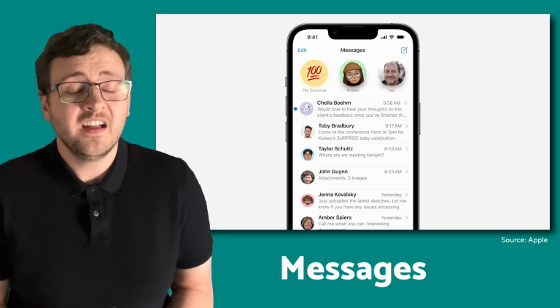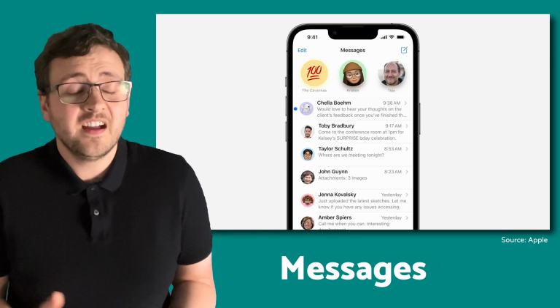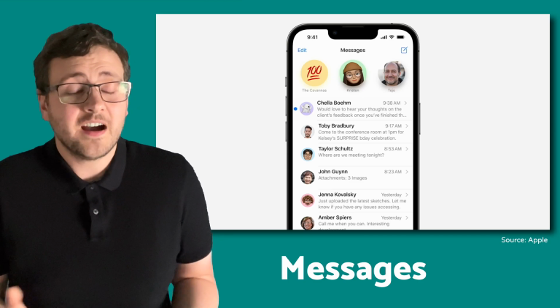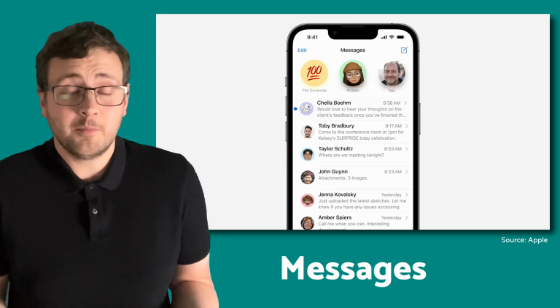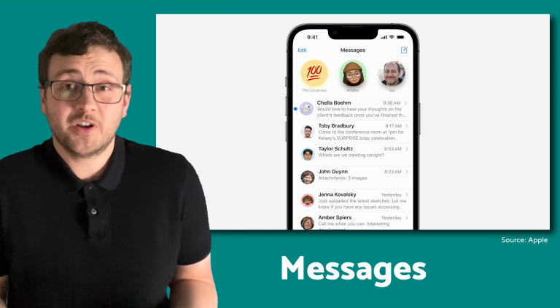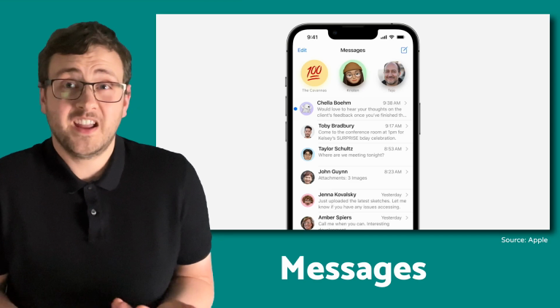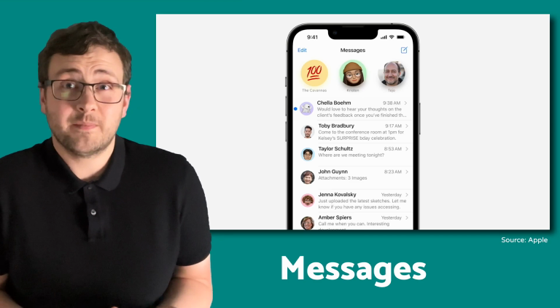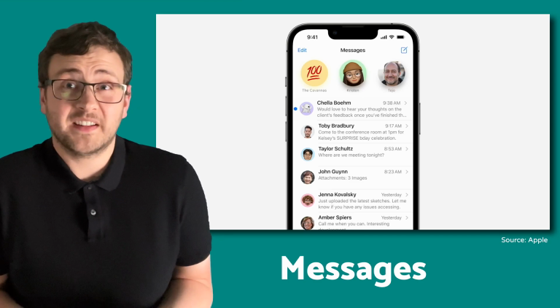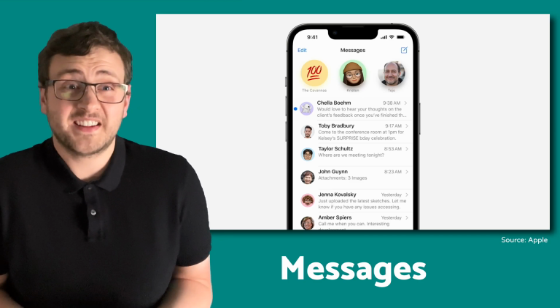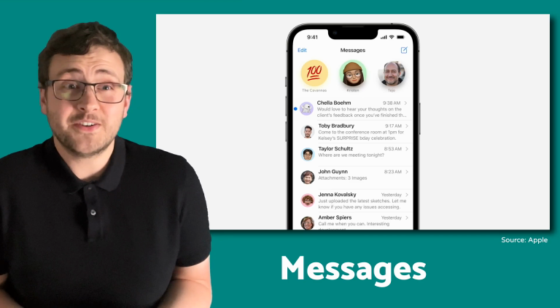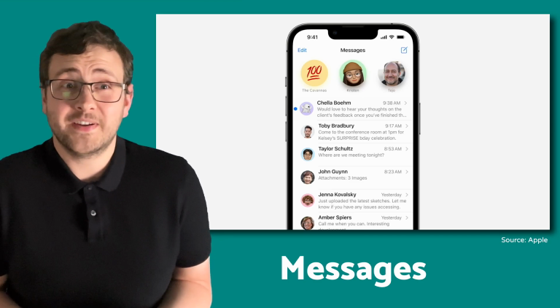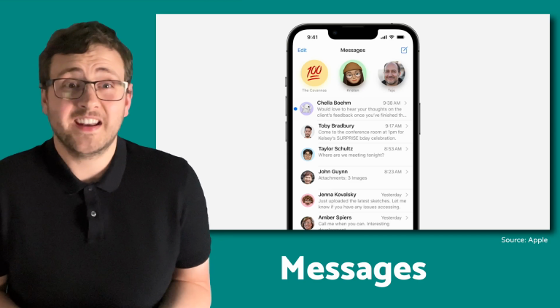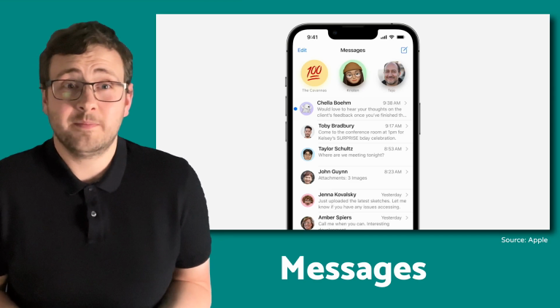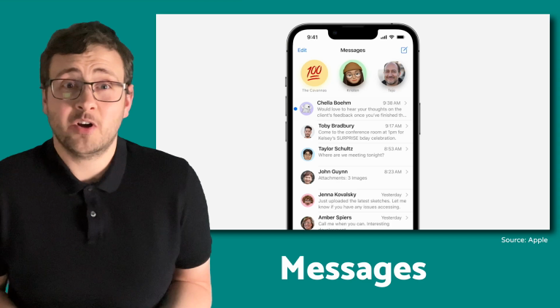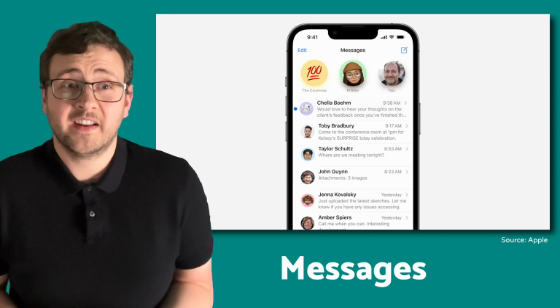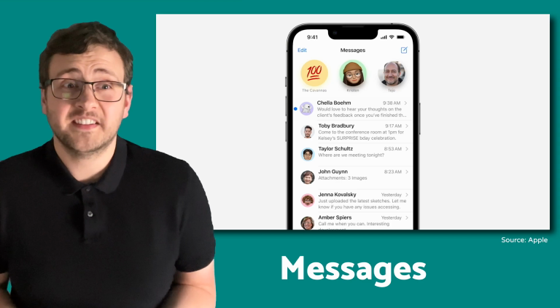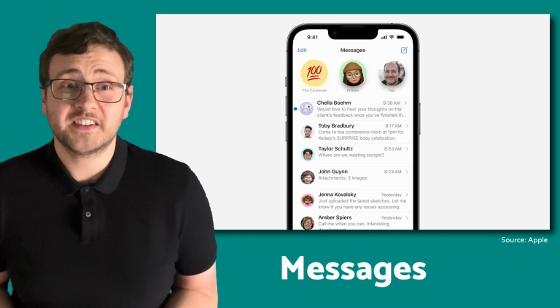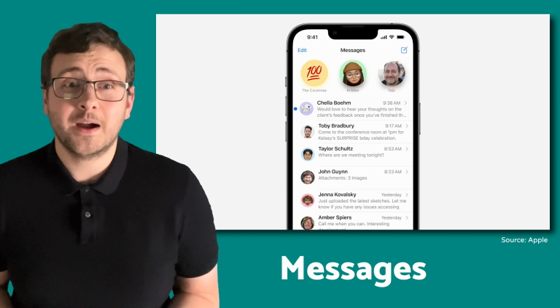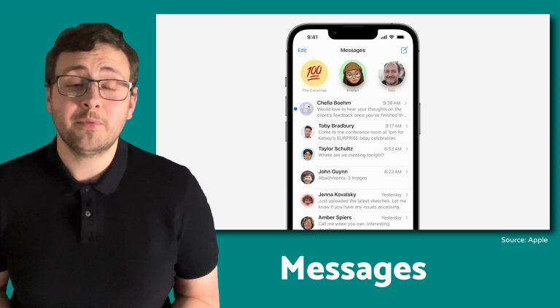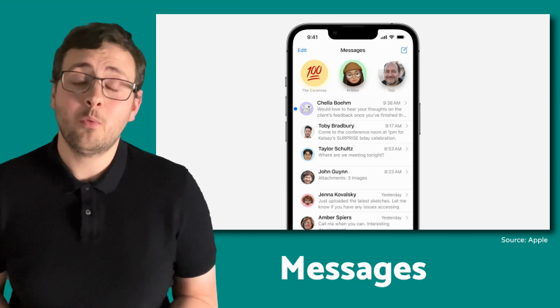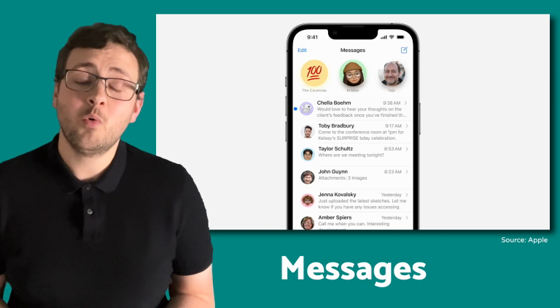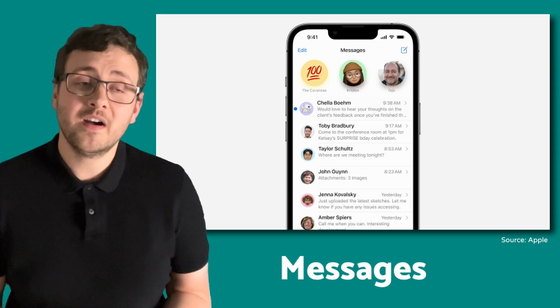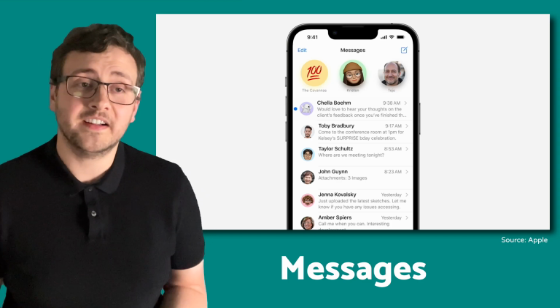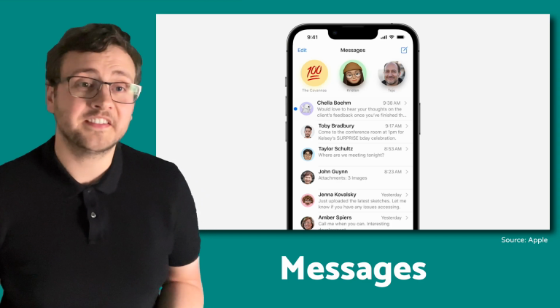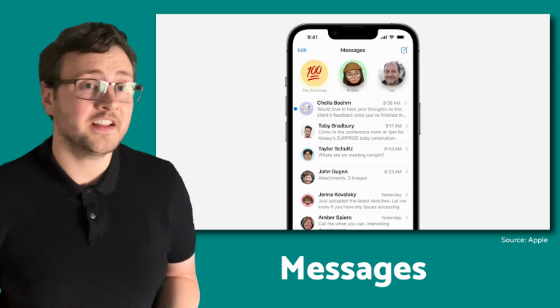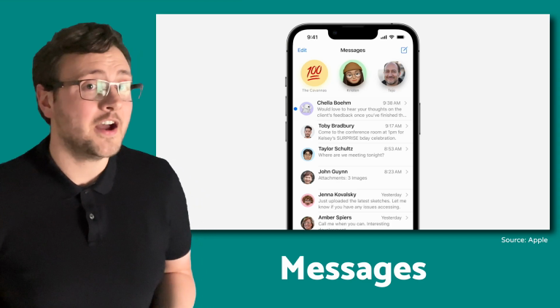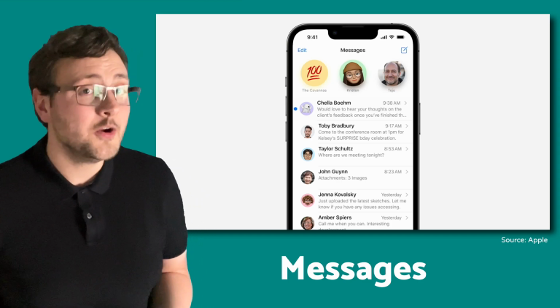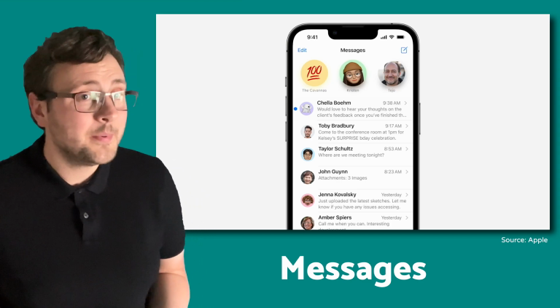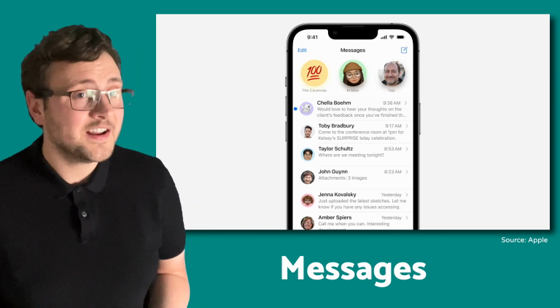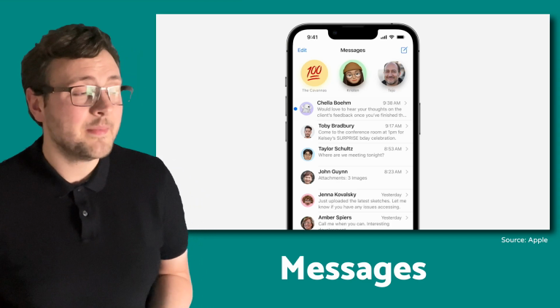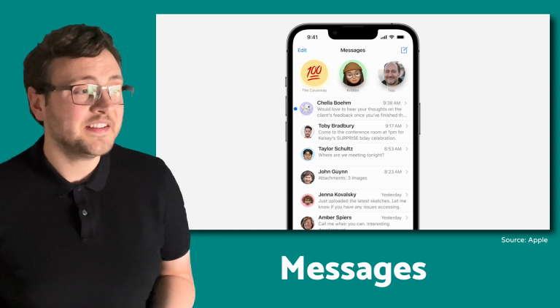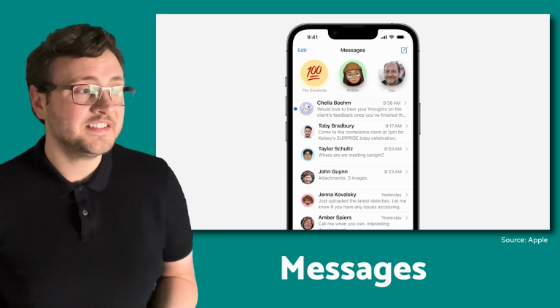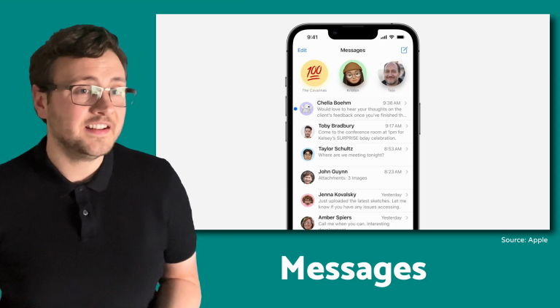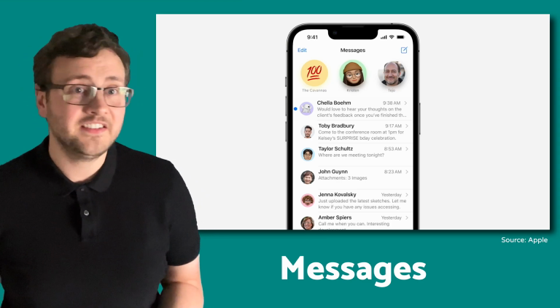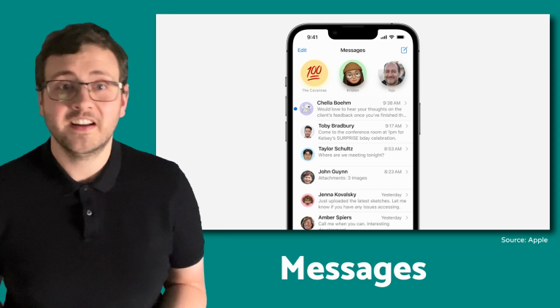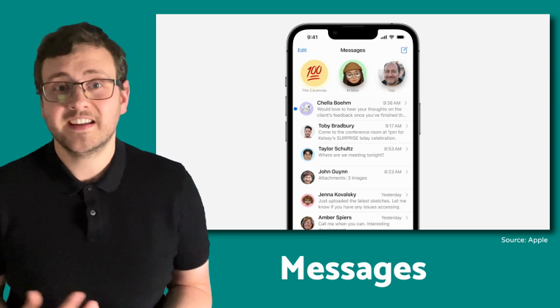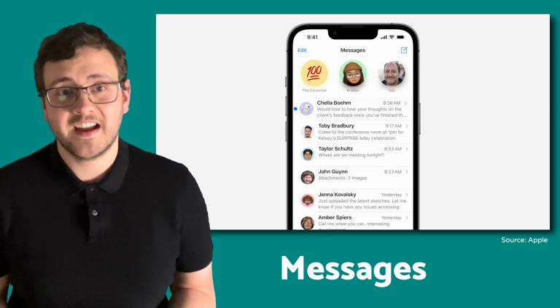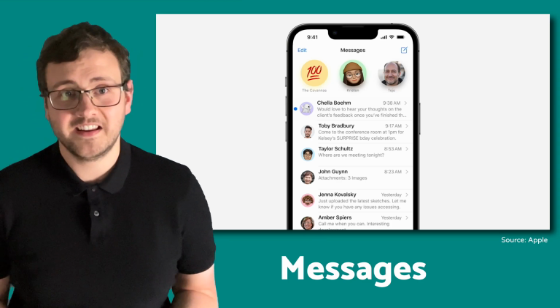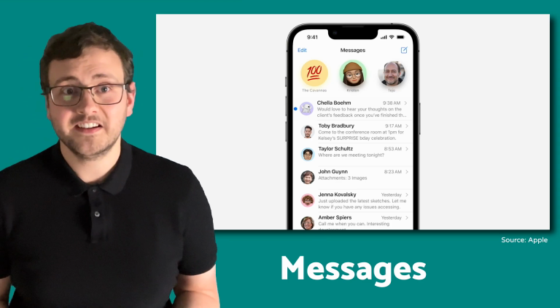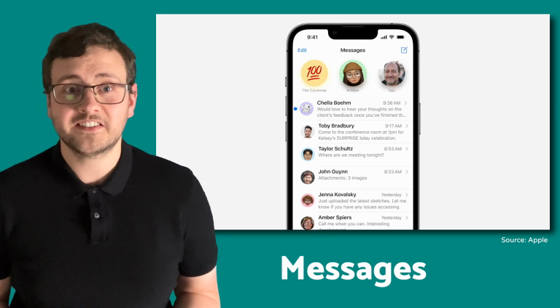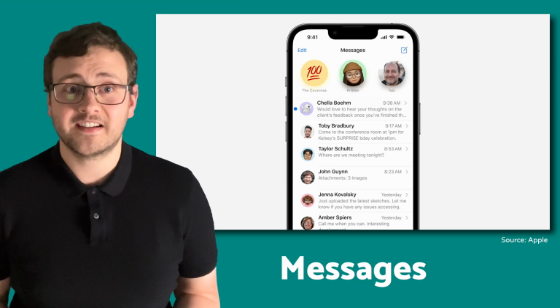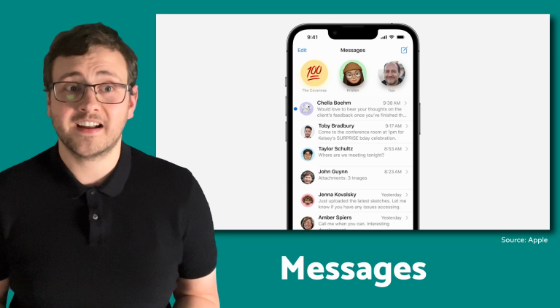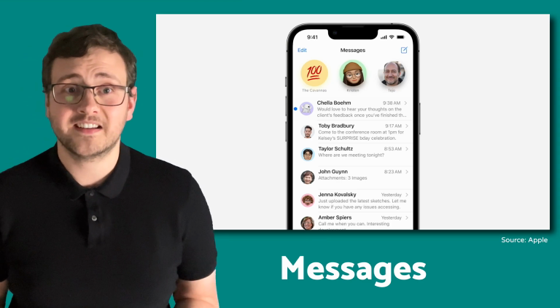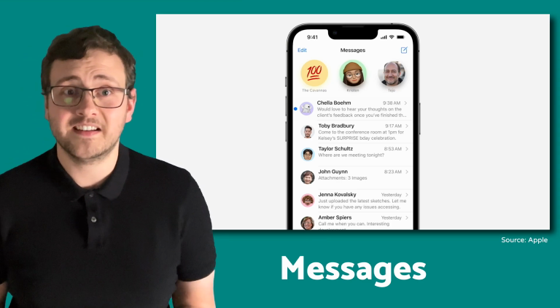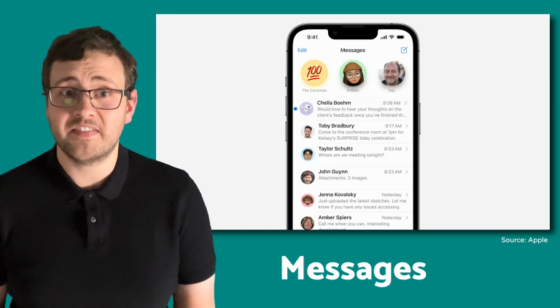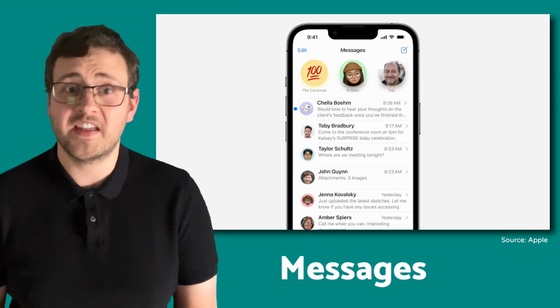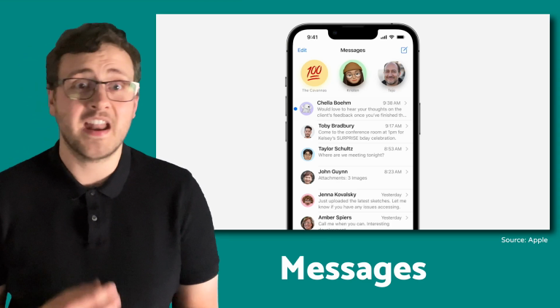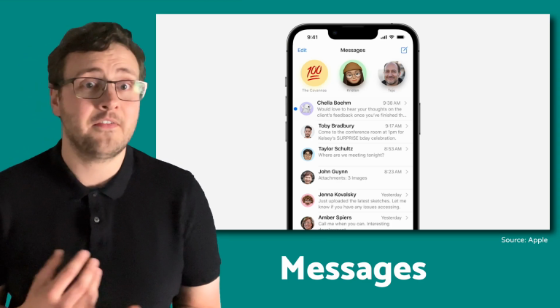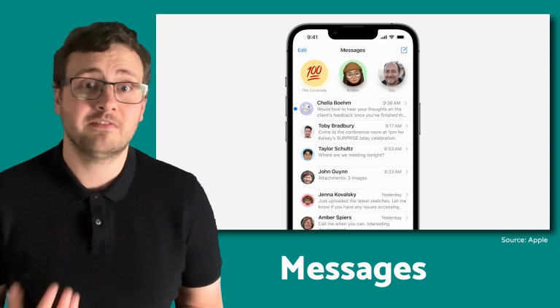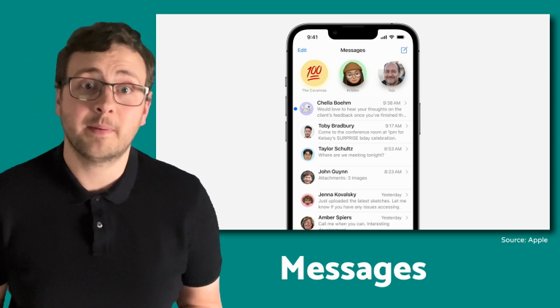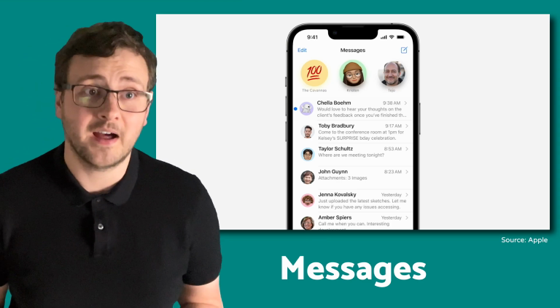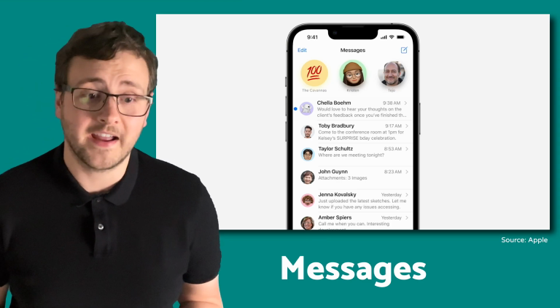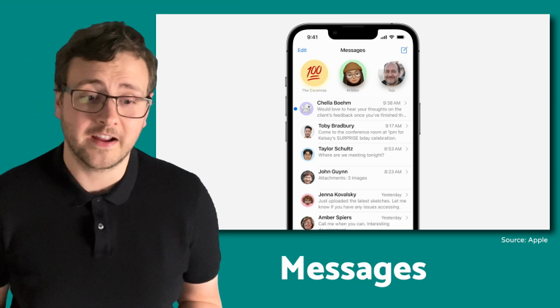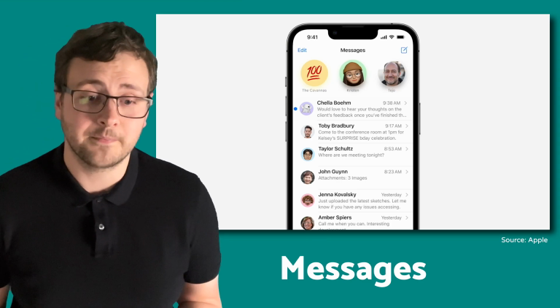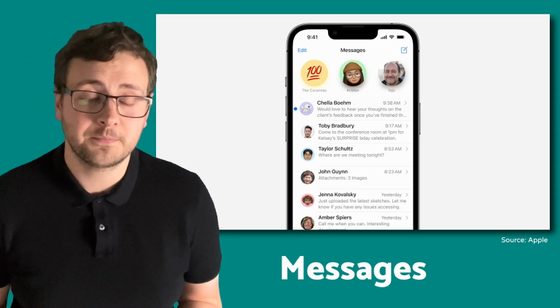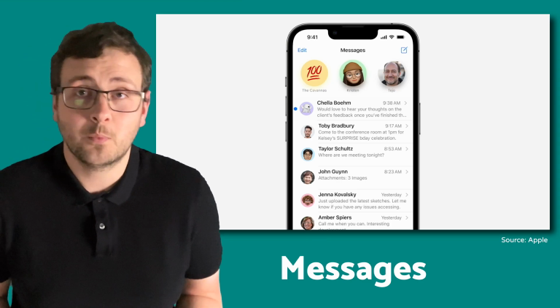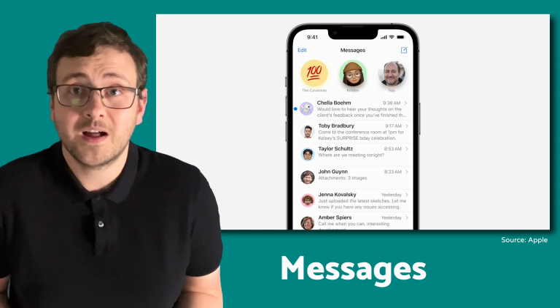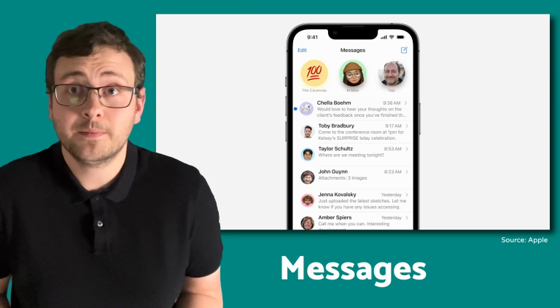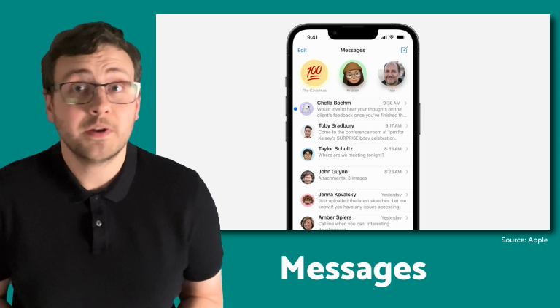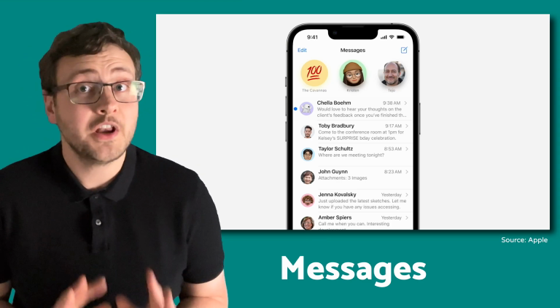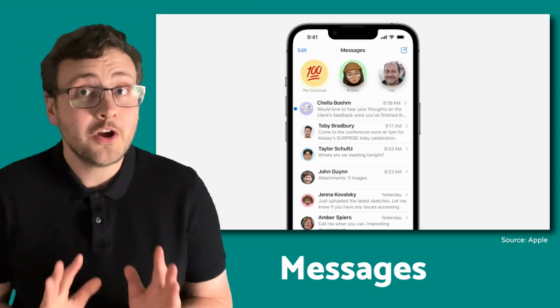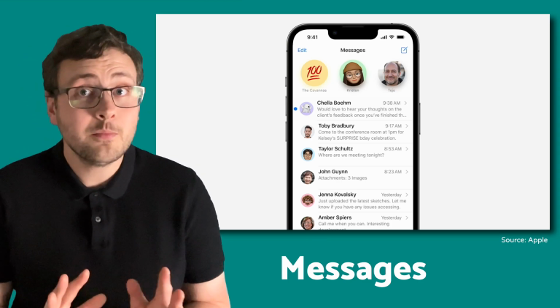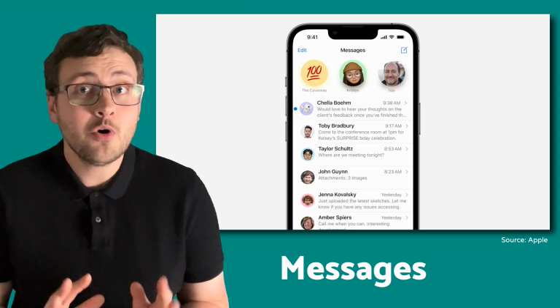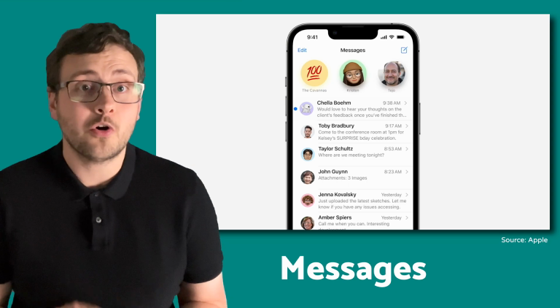I'm looking at myself here to be honest — I'm the worst at opening a message, getting distracted and then never replying. Well, no more.